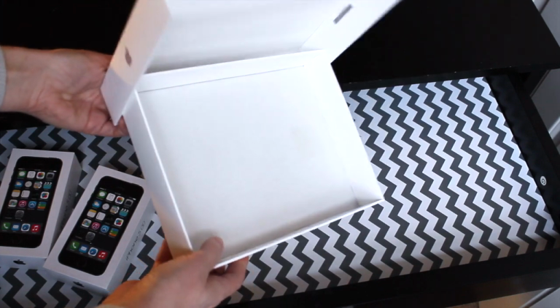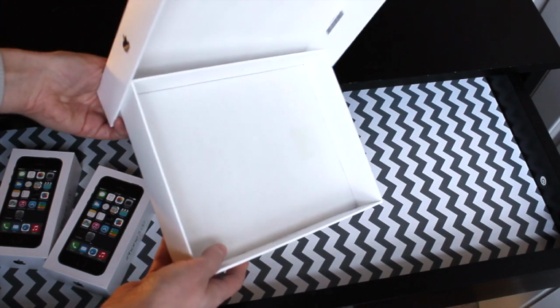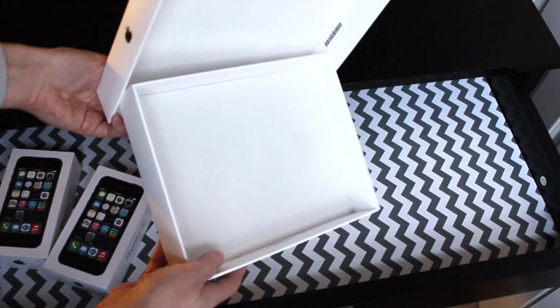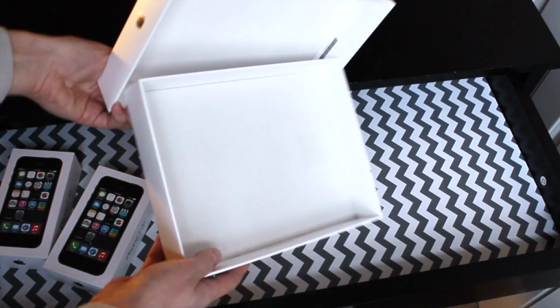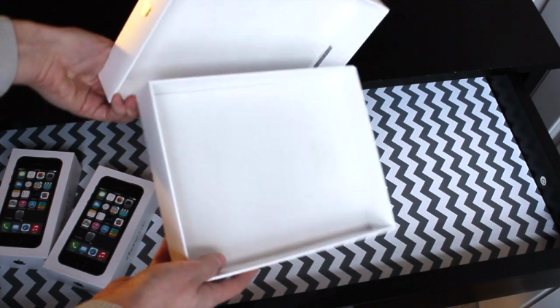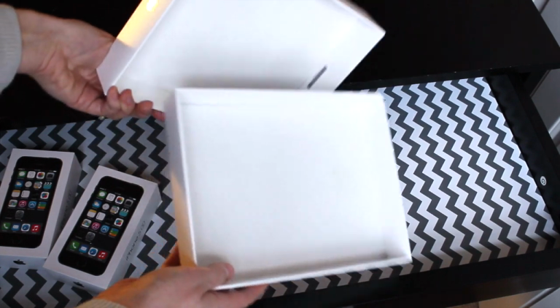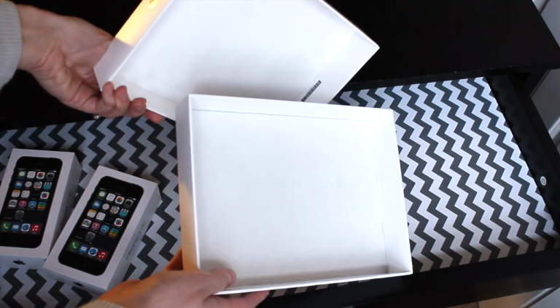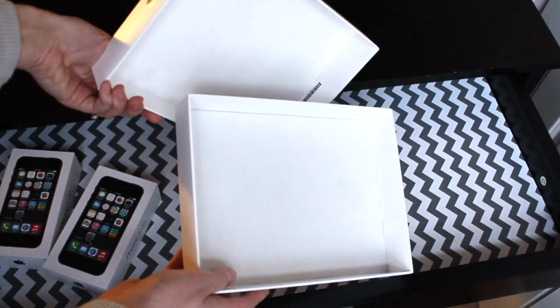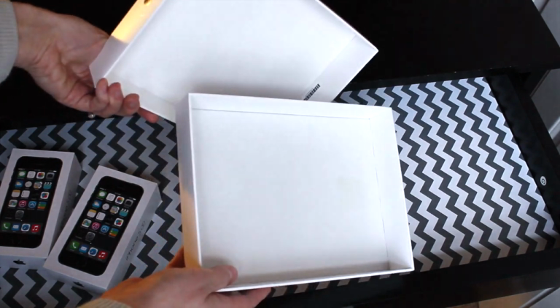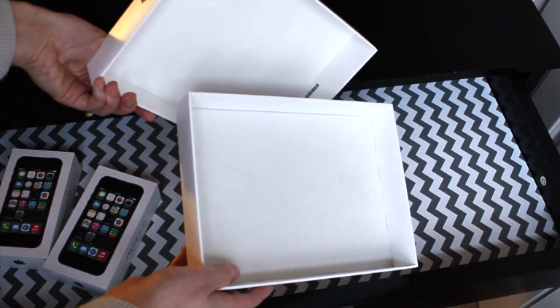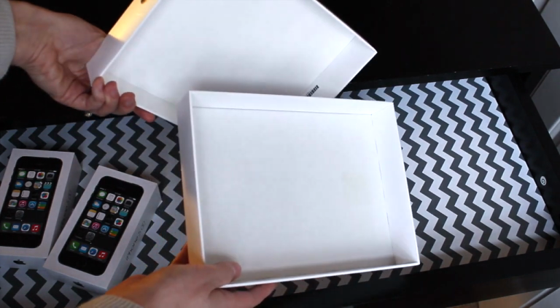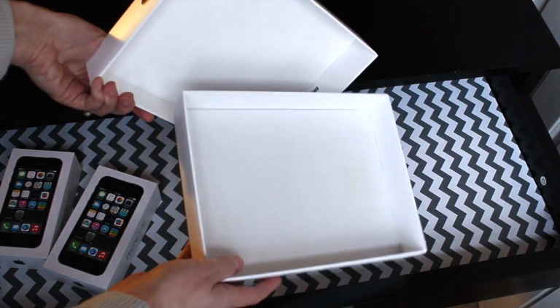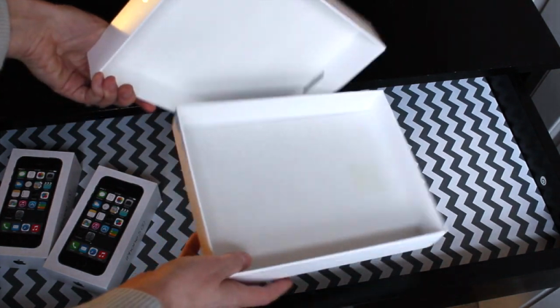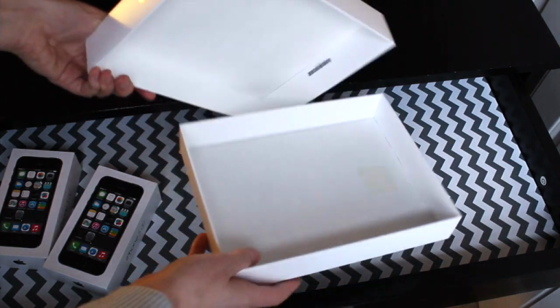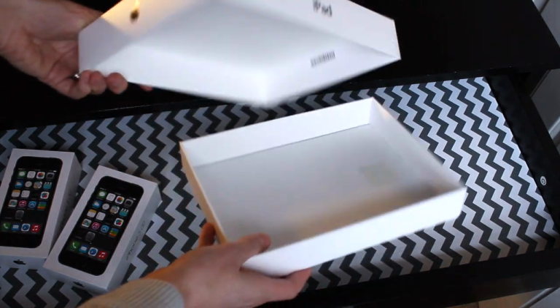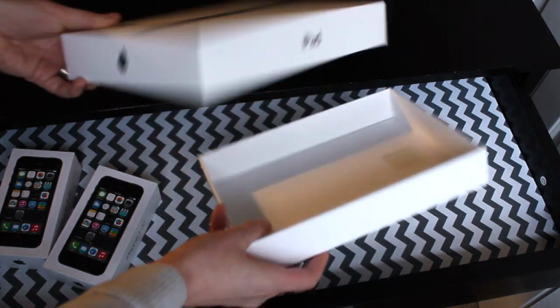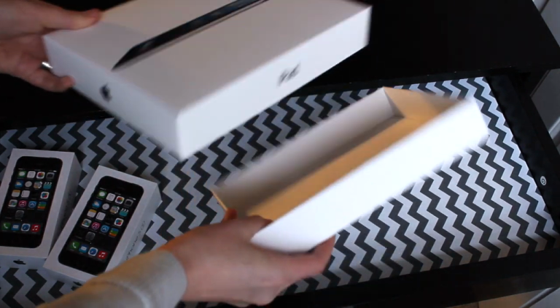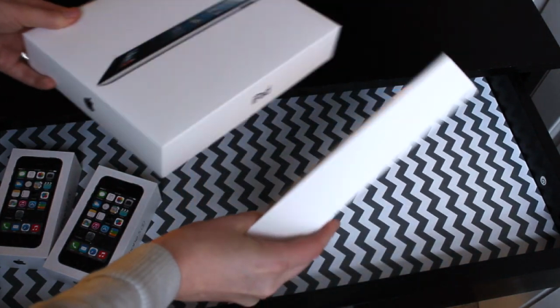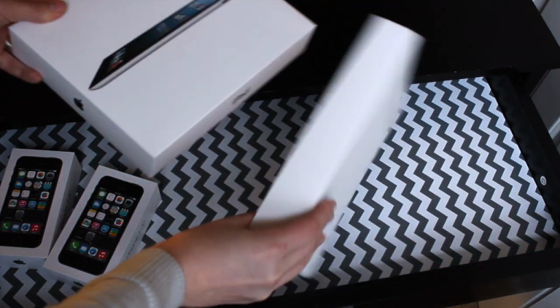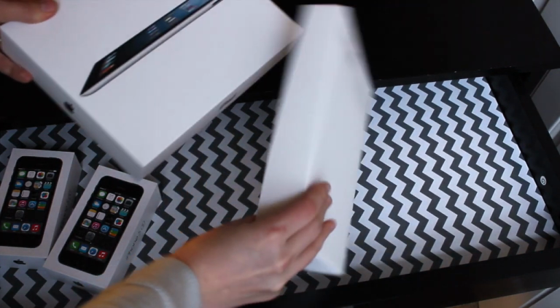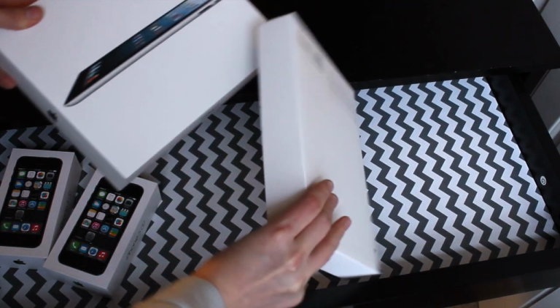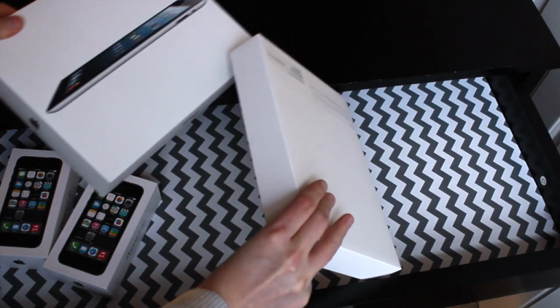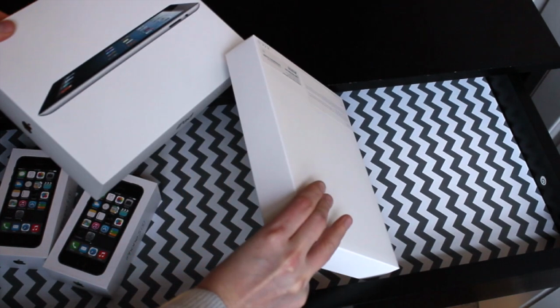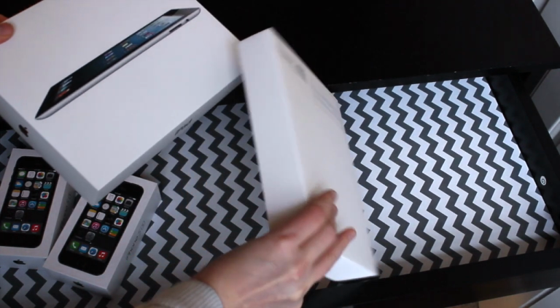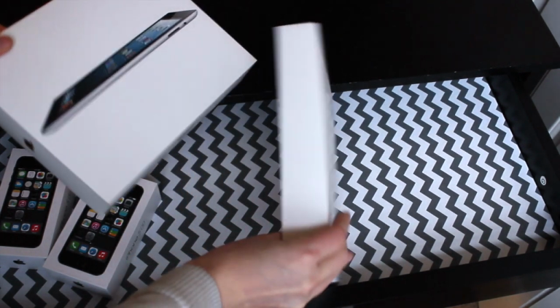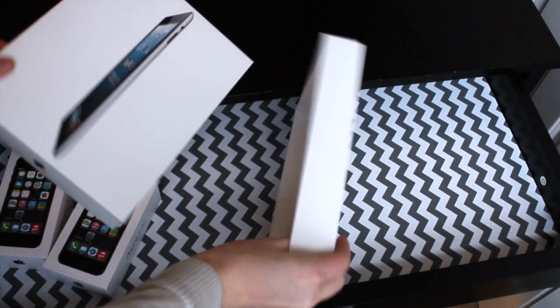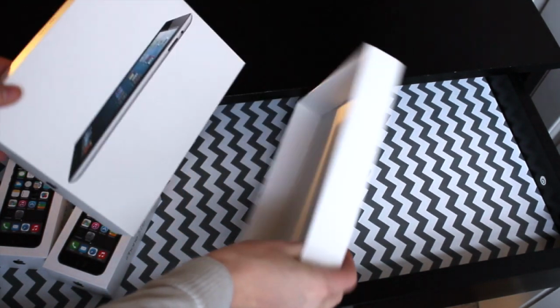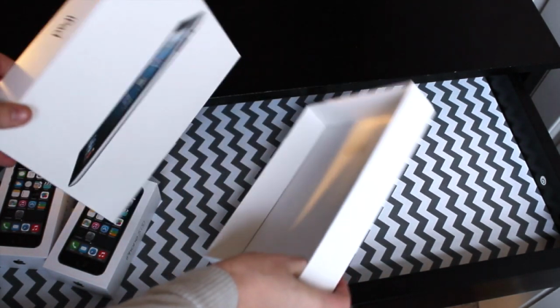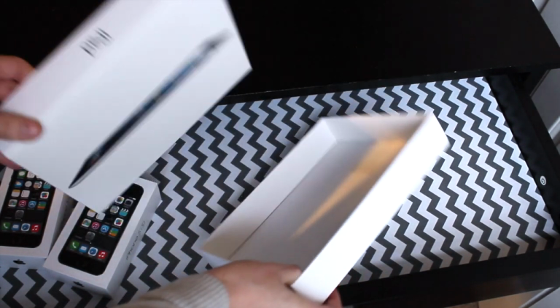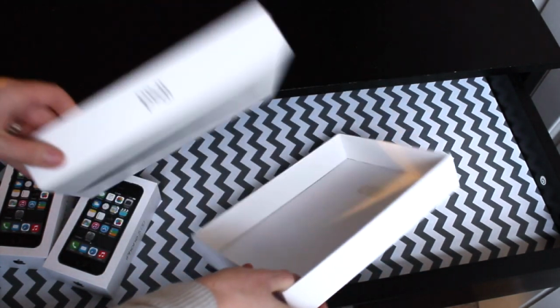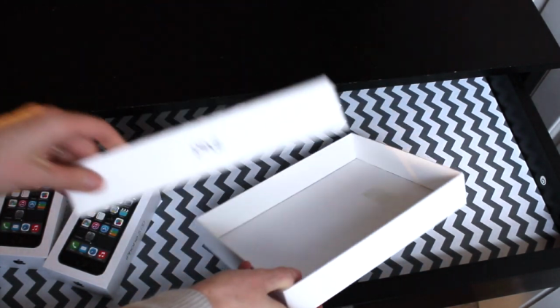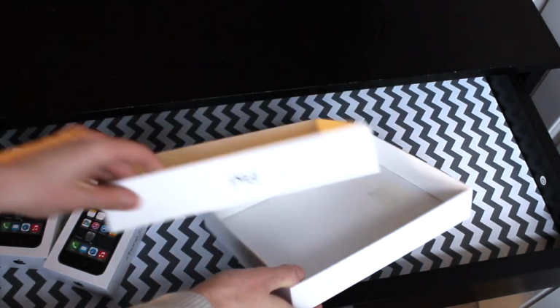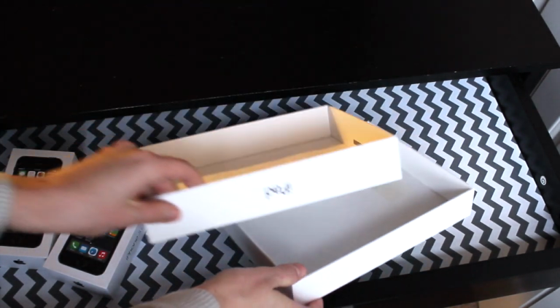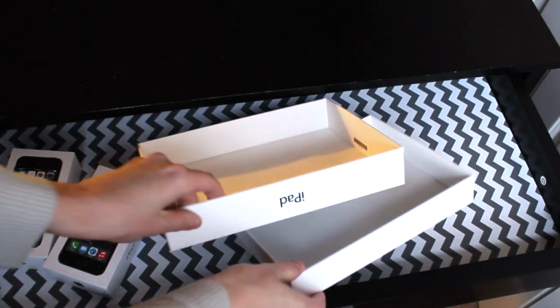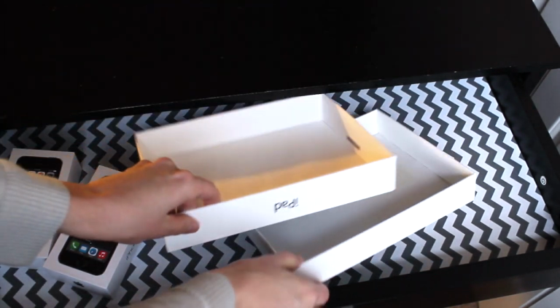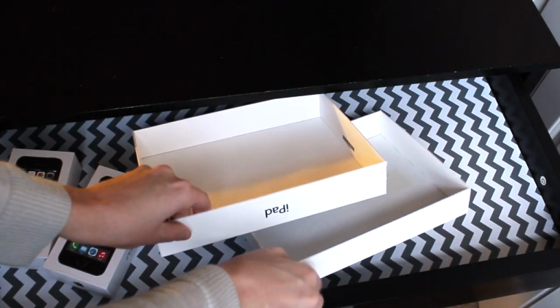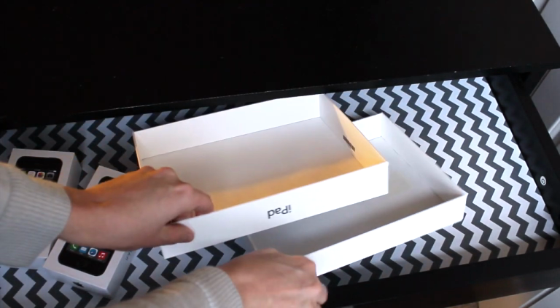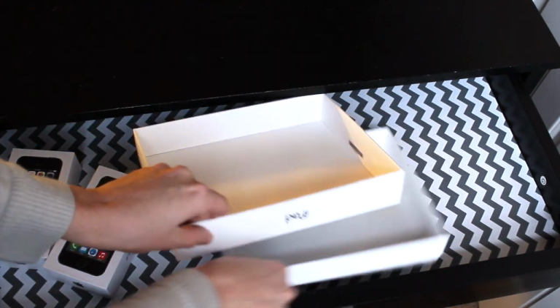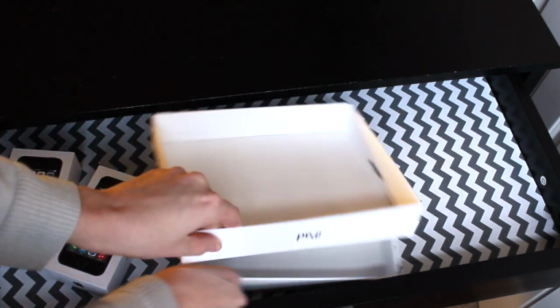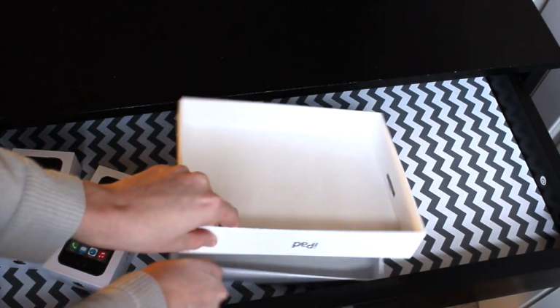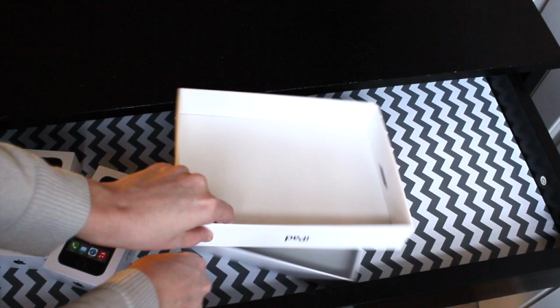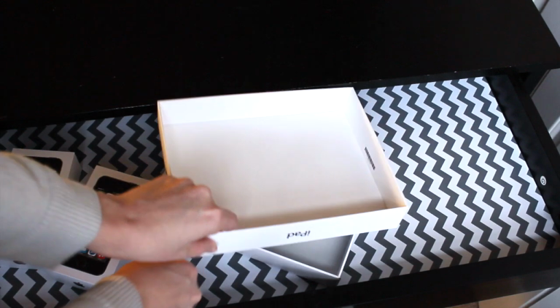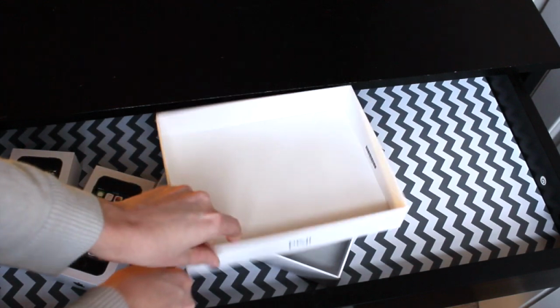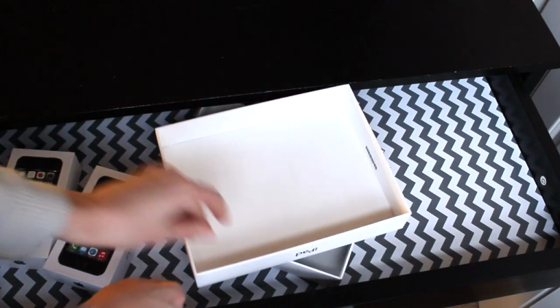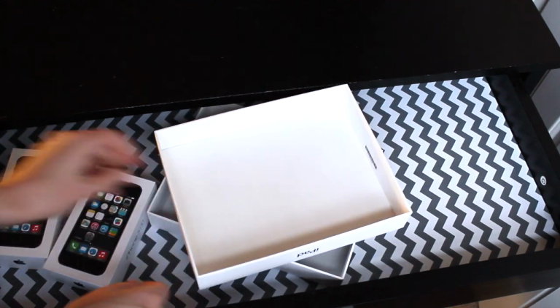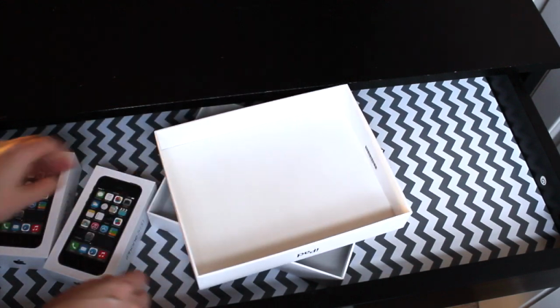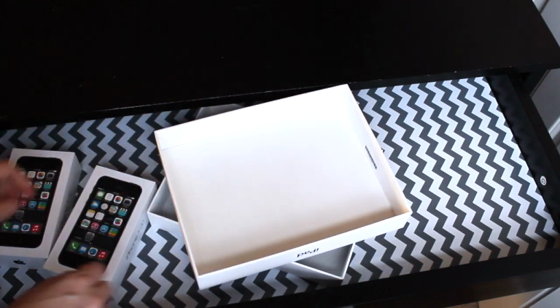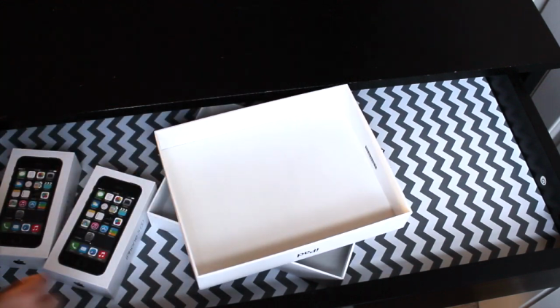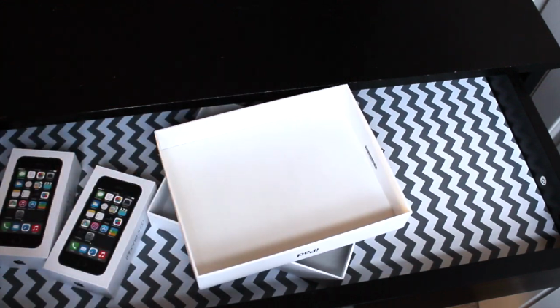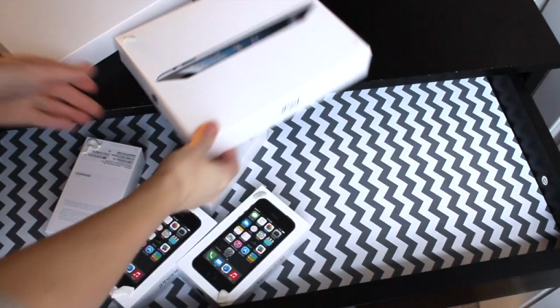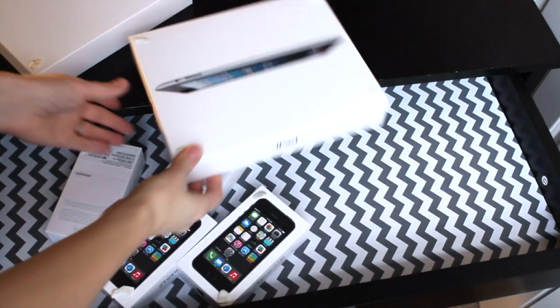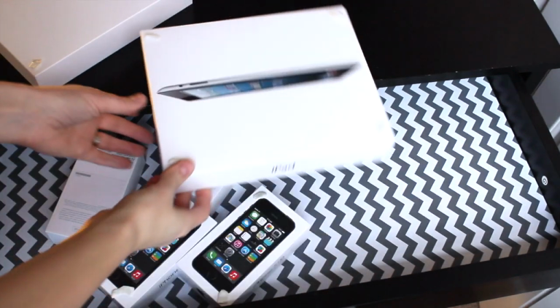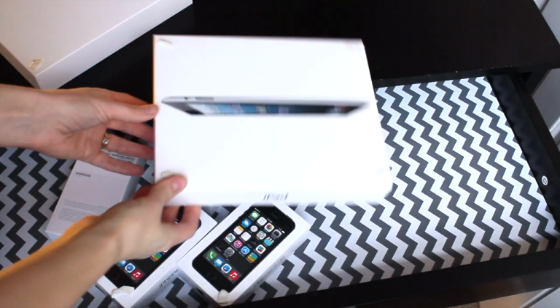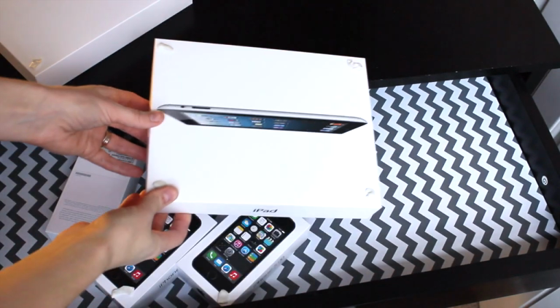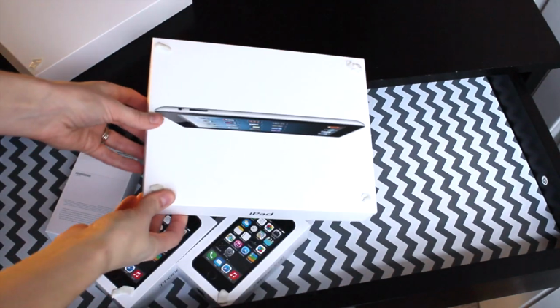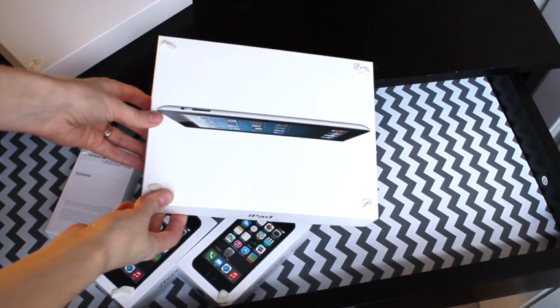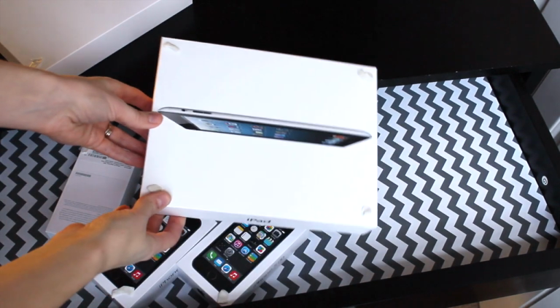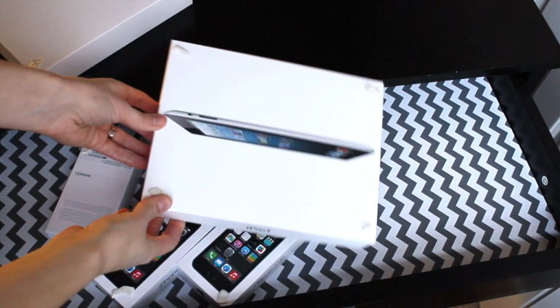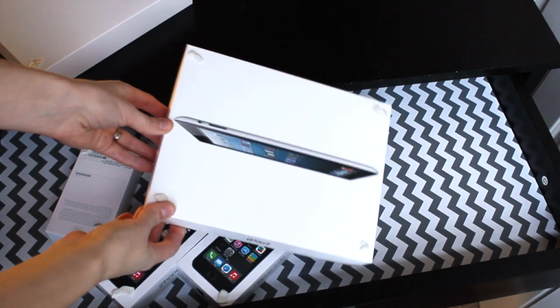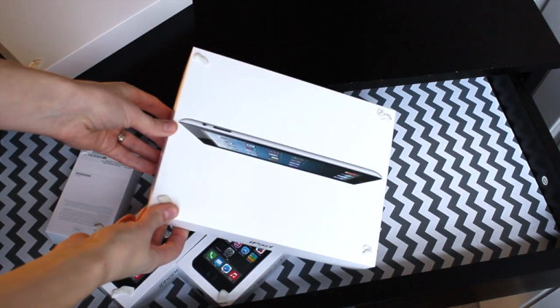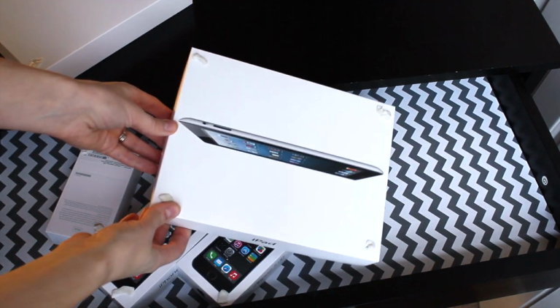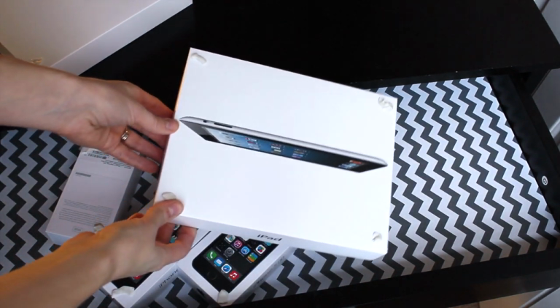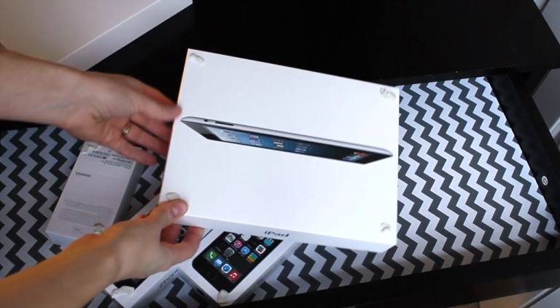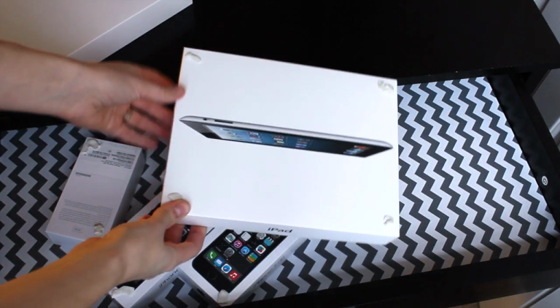You don't have to have specifically Apple products. You could have any type of cell phone box or just any type of pretty white box — it works awesome.